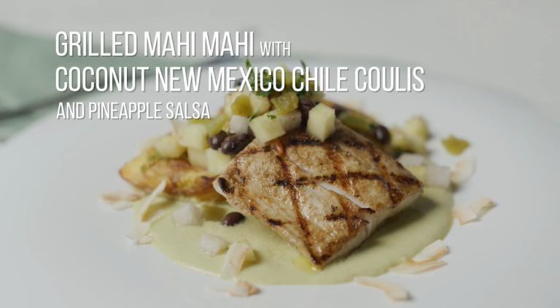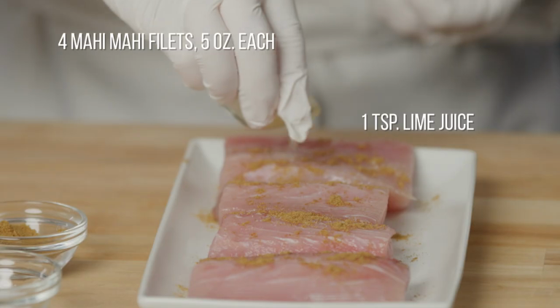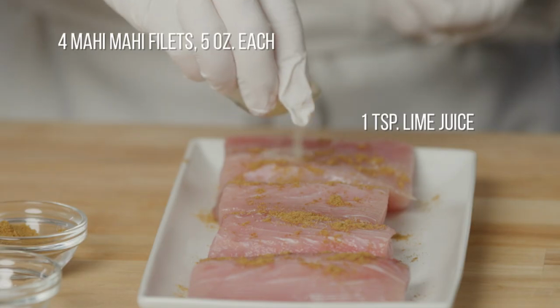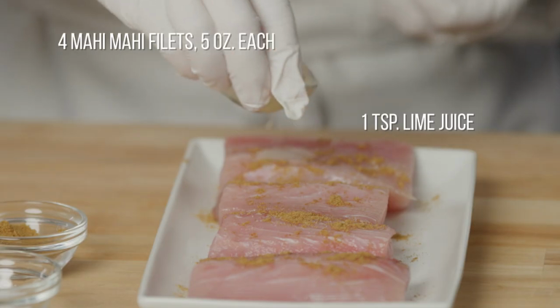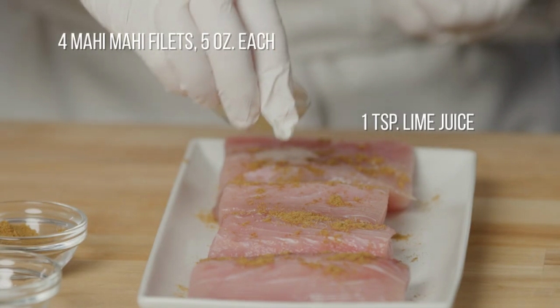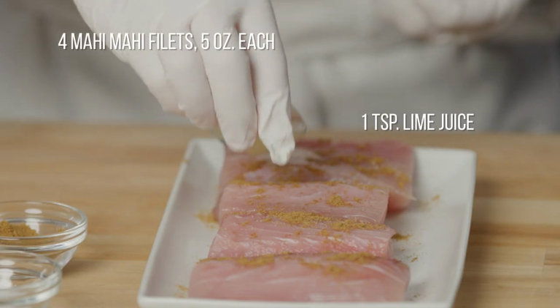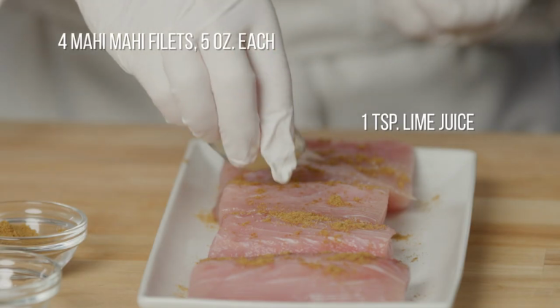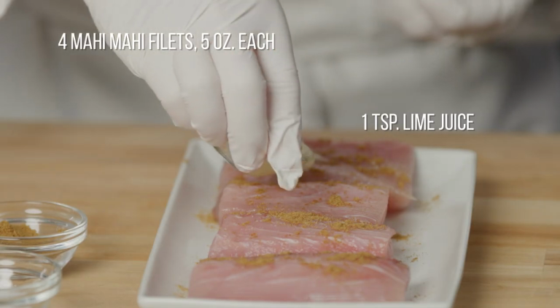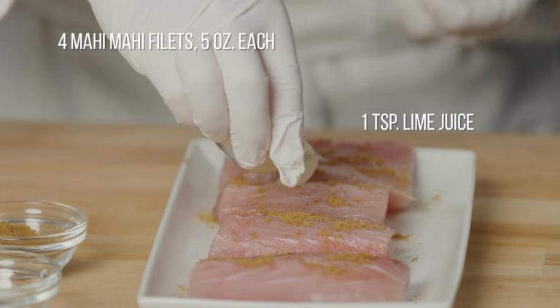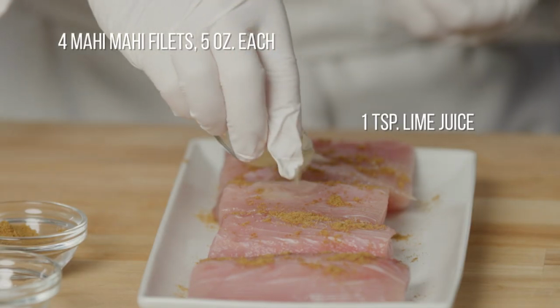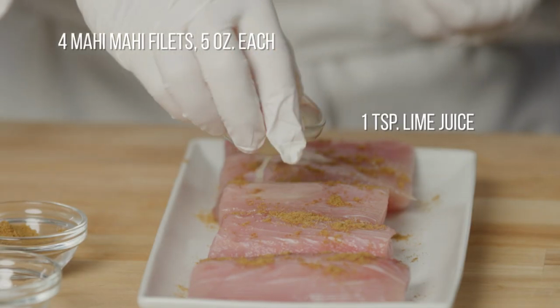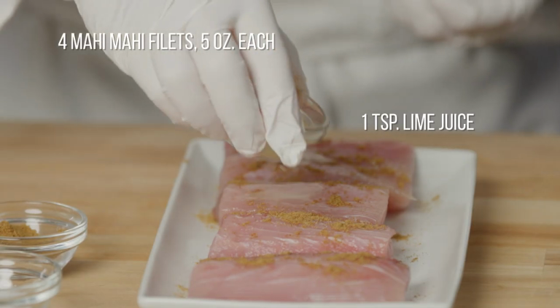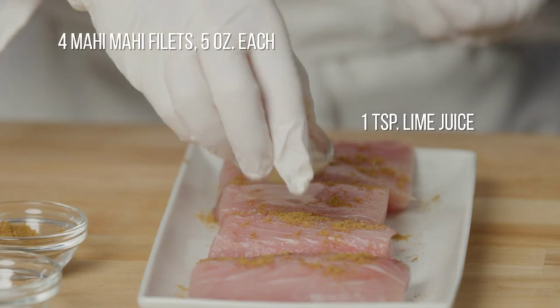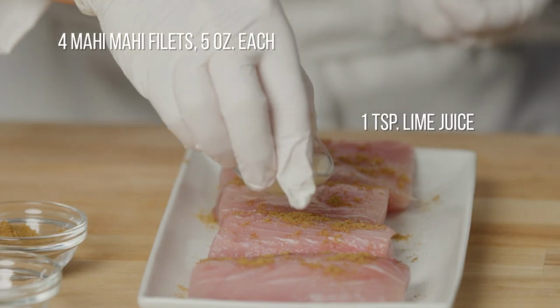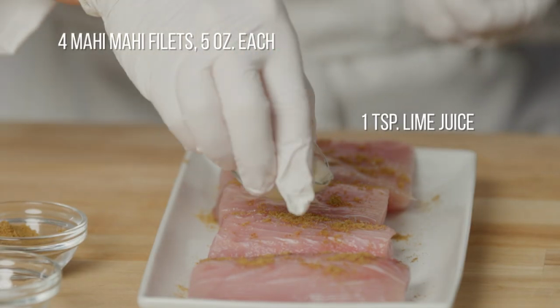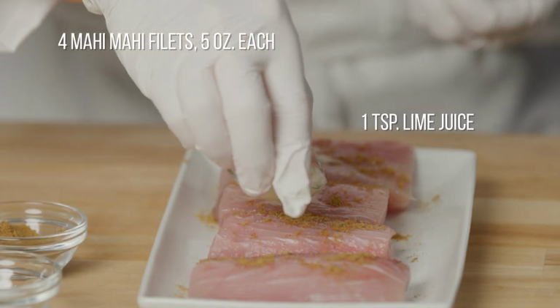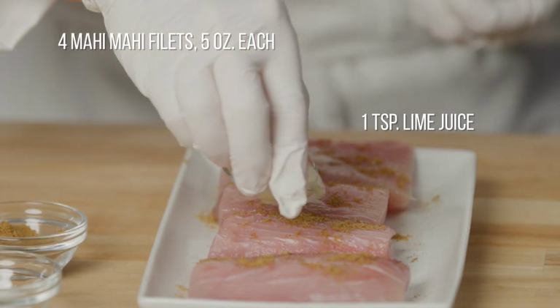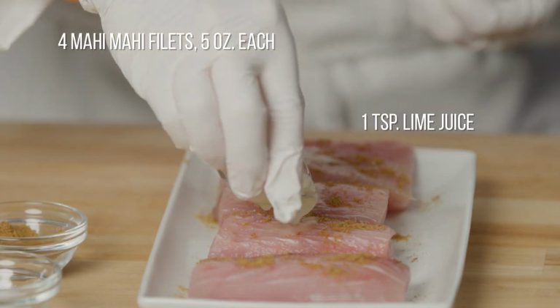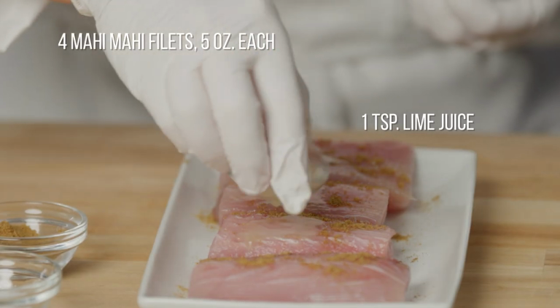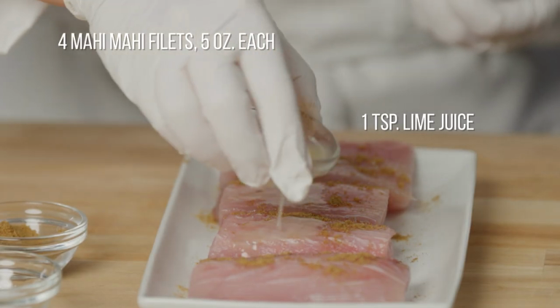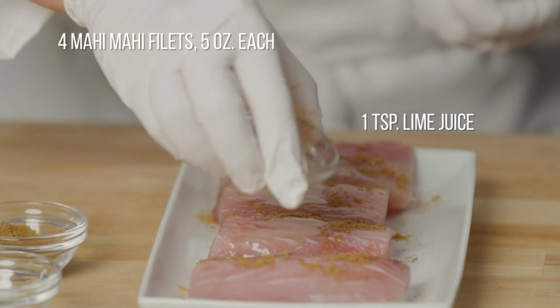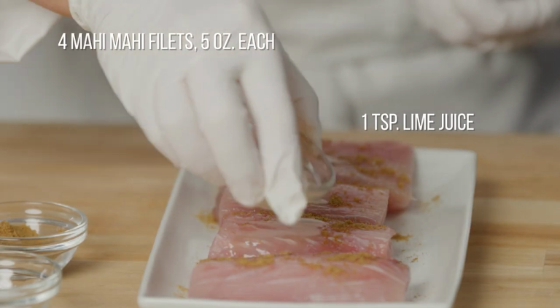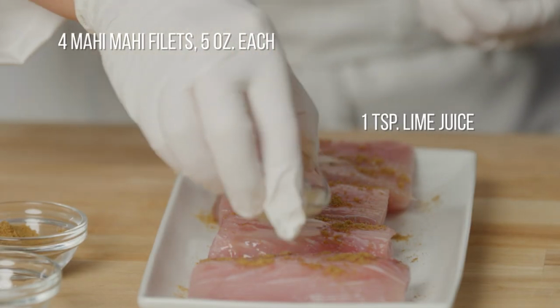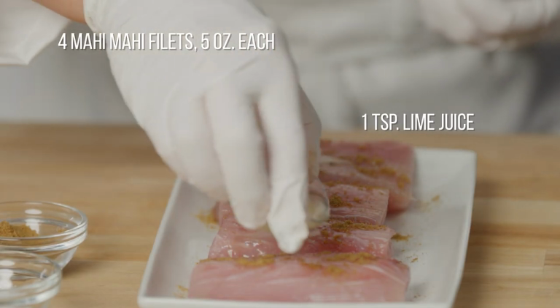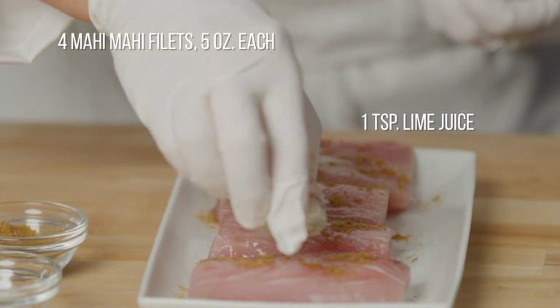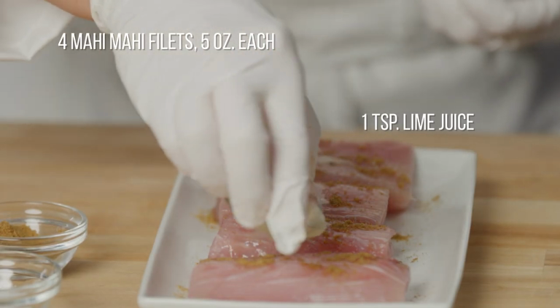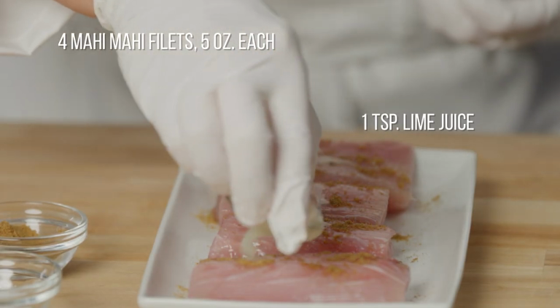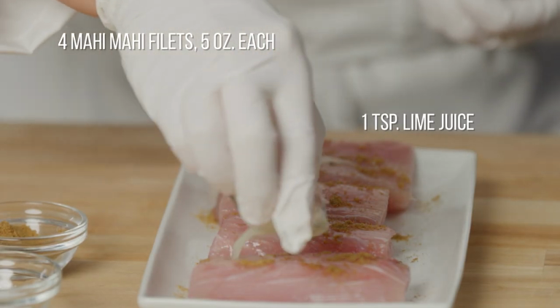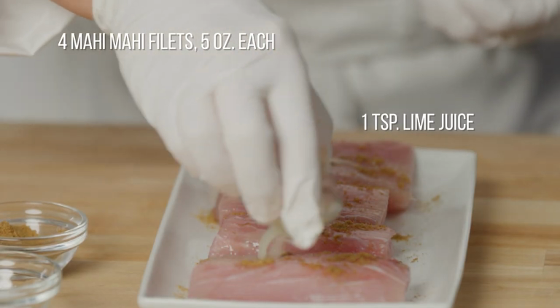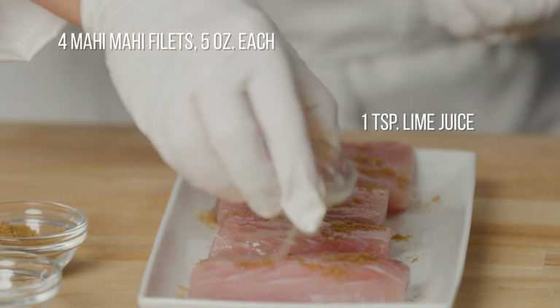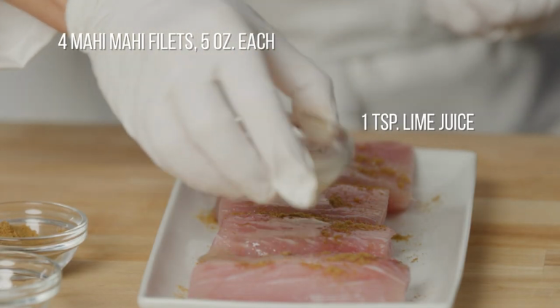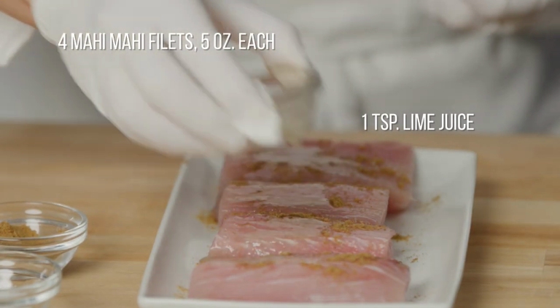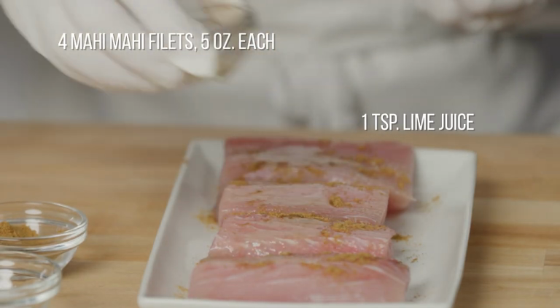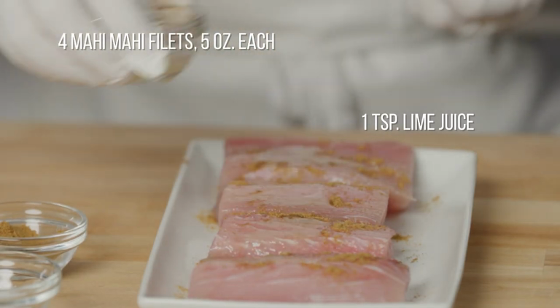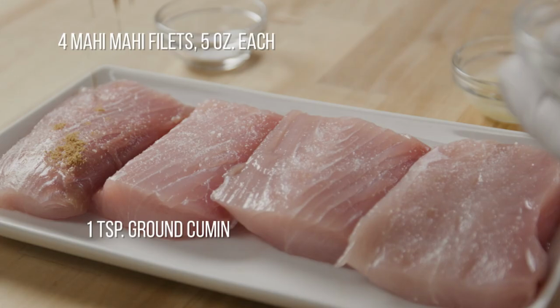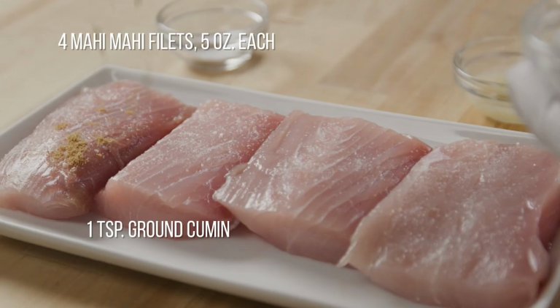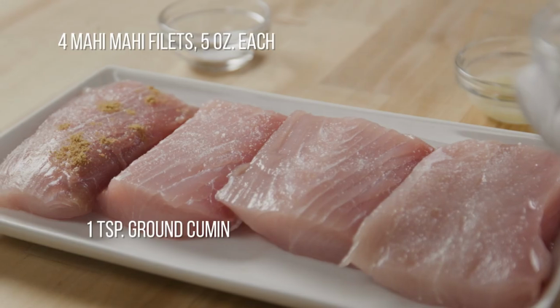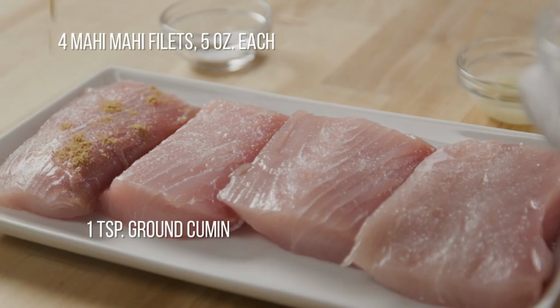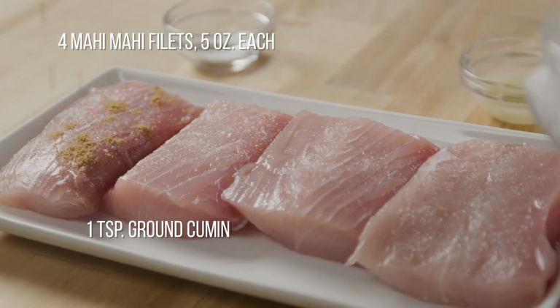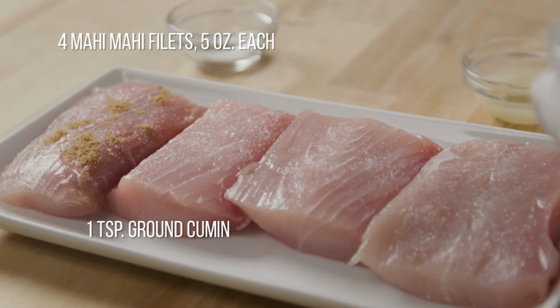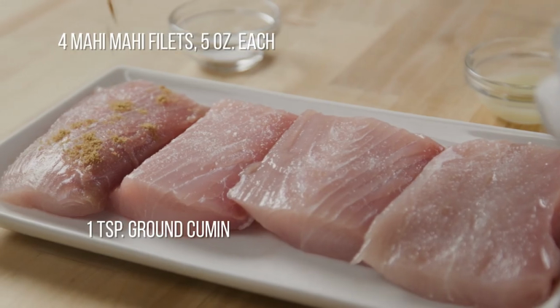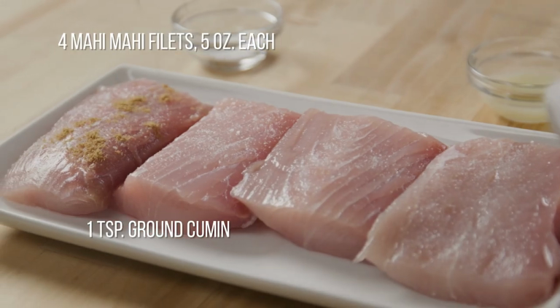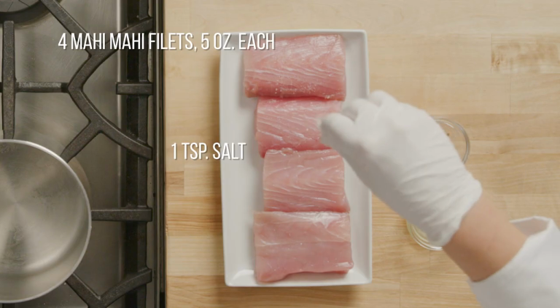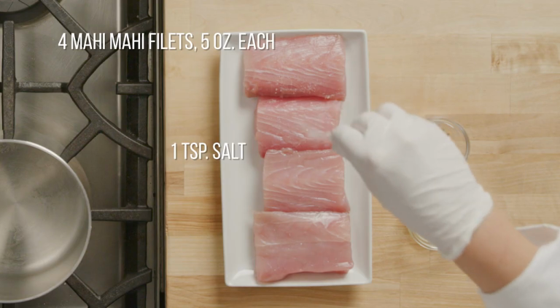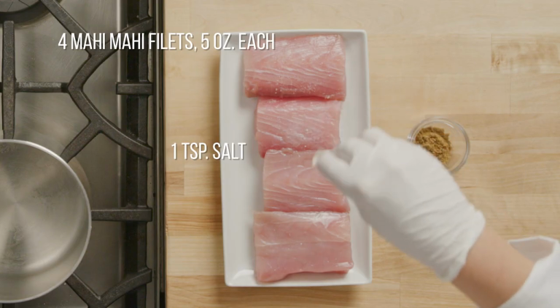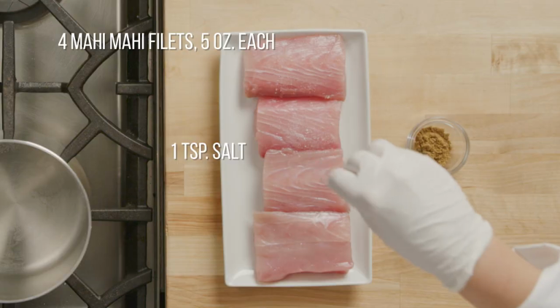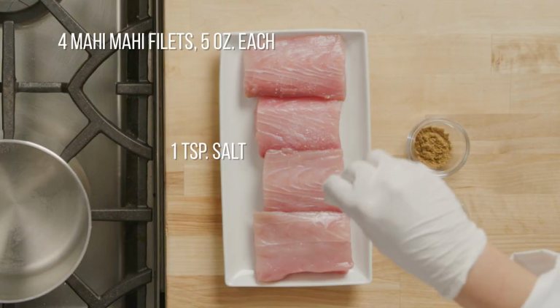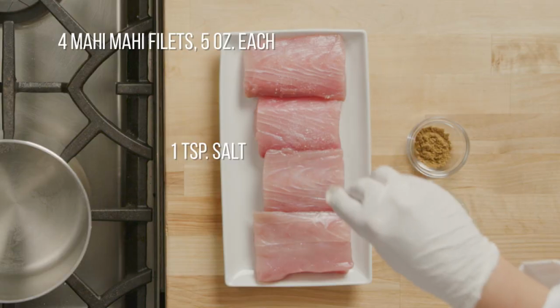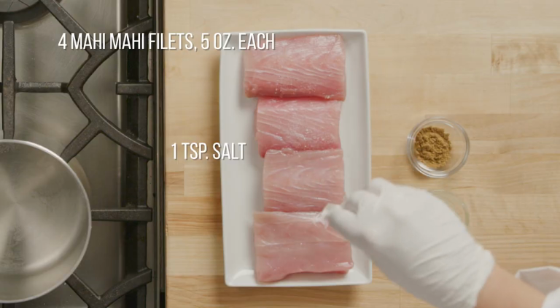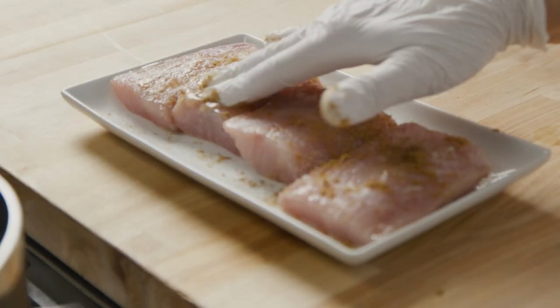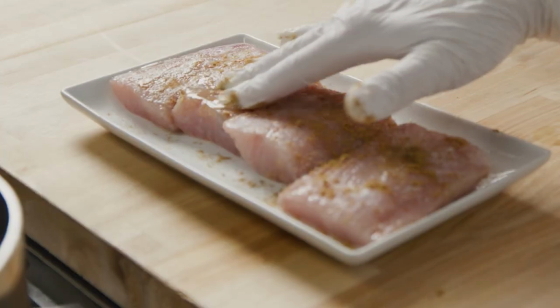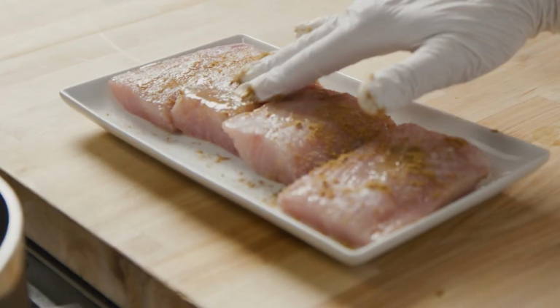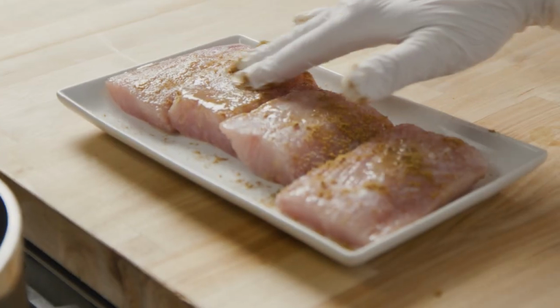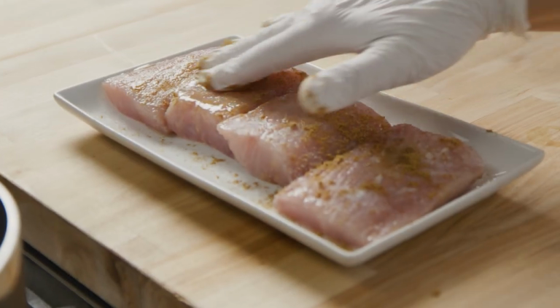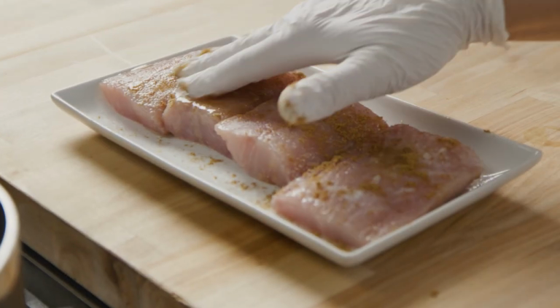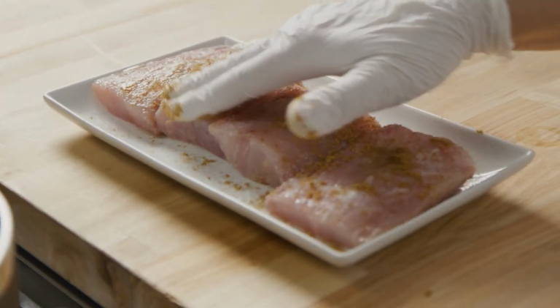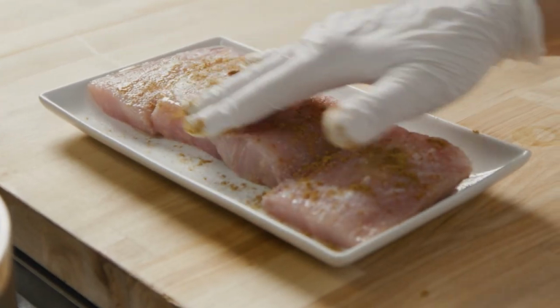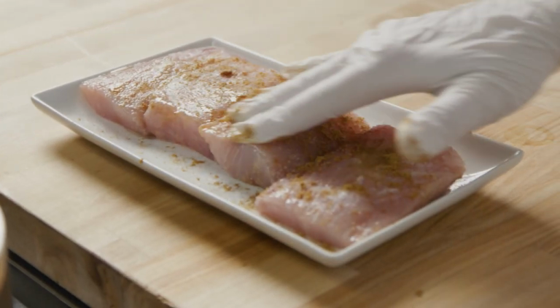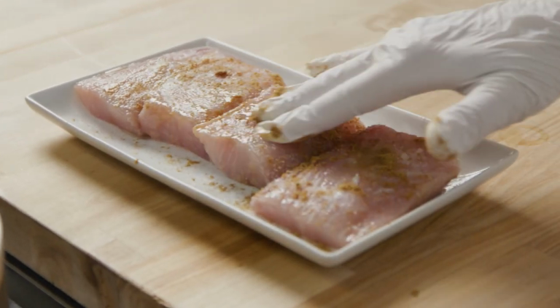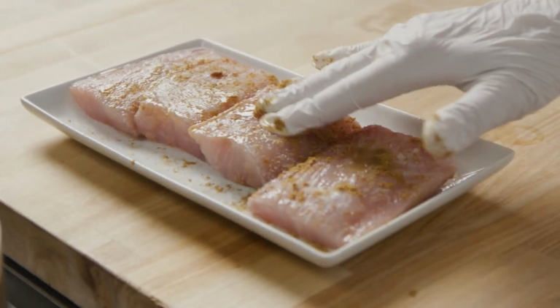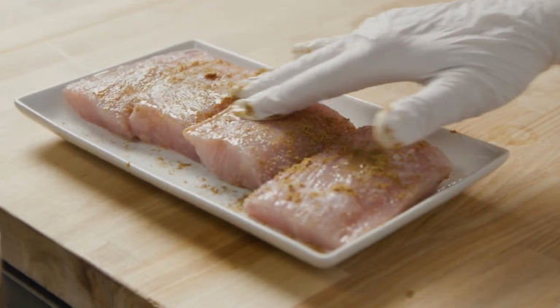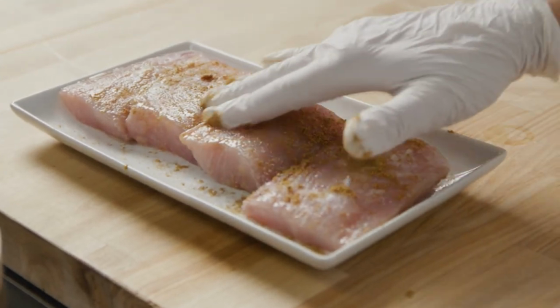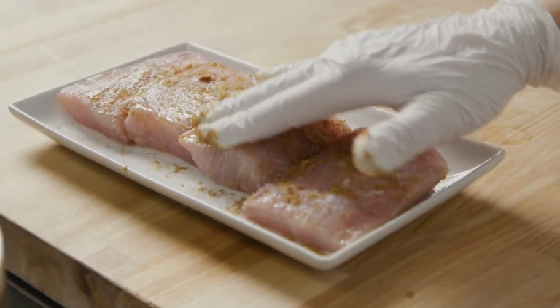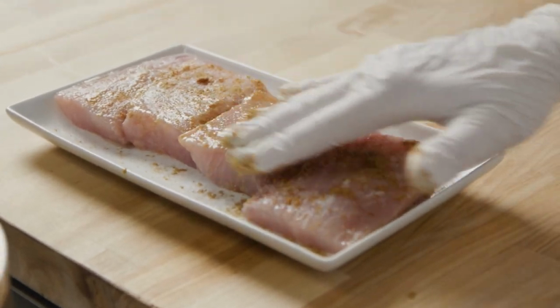To start, we'll season both sides of the mahi-mahi with lime, cumin, and salt. Refrigerate for one hour.